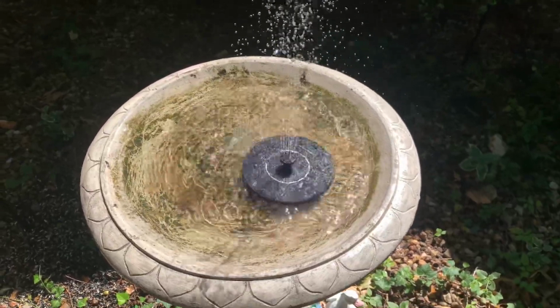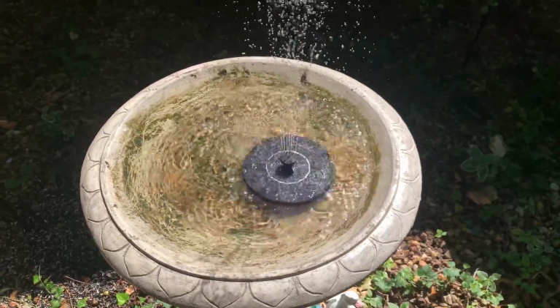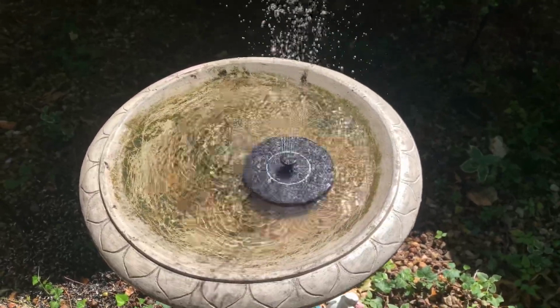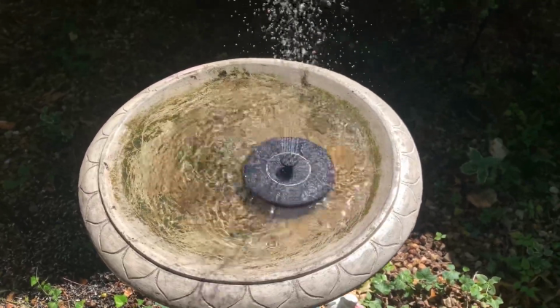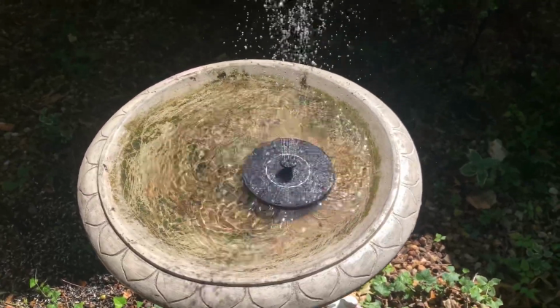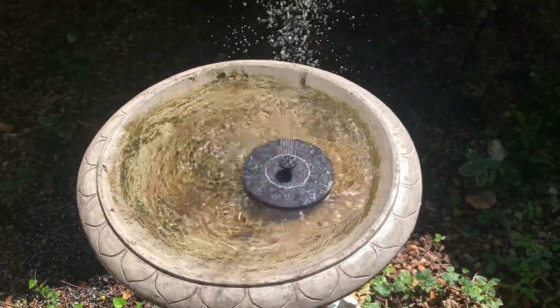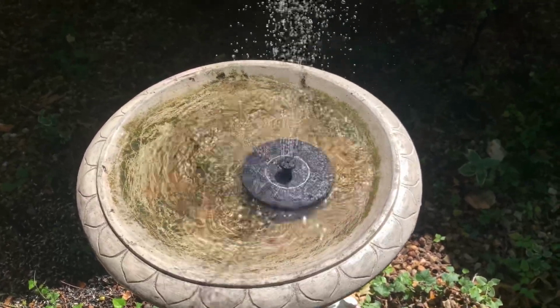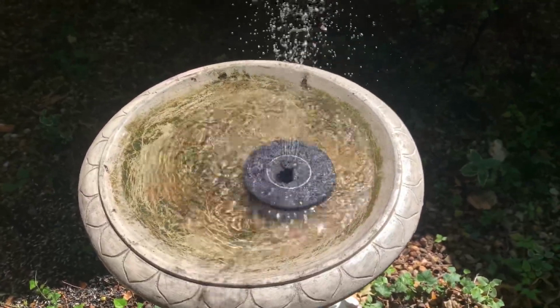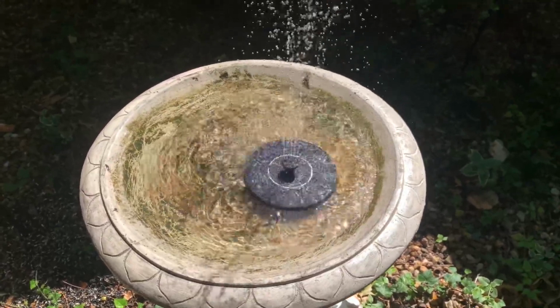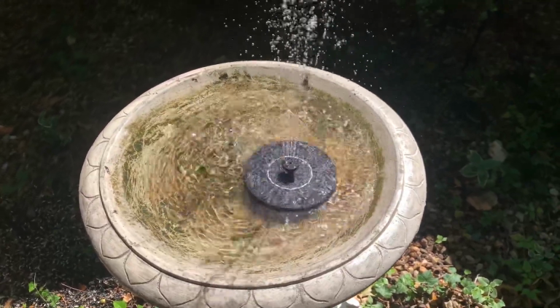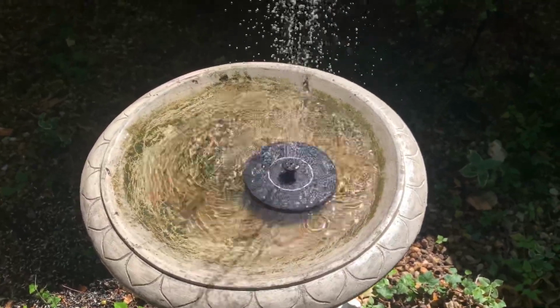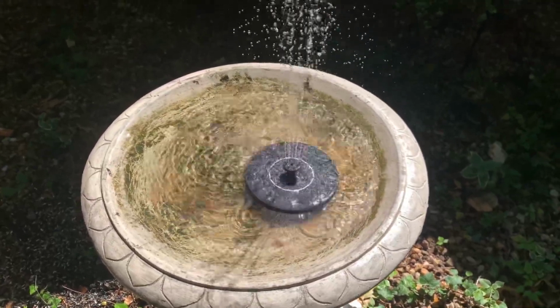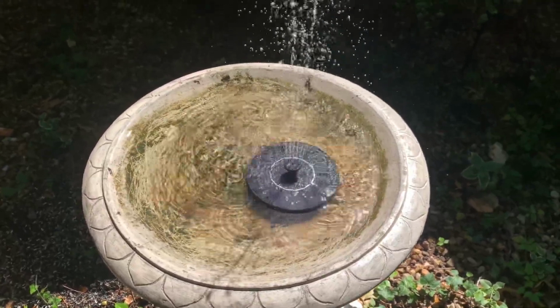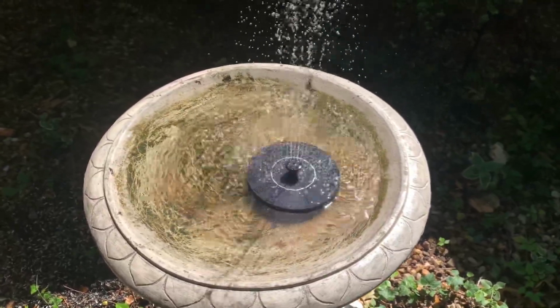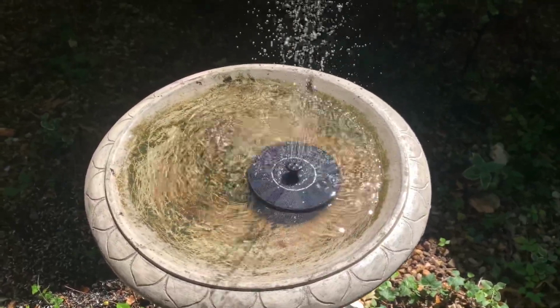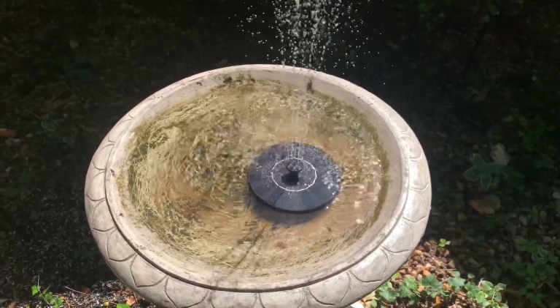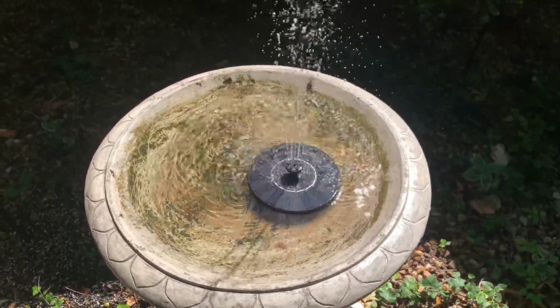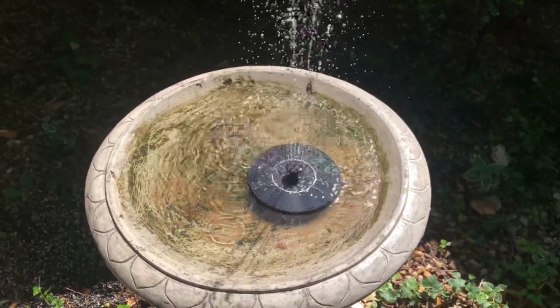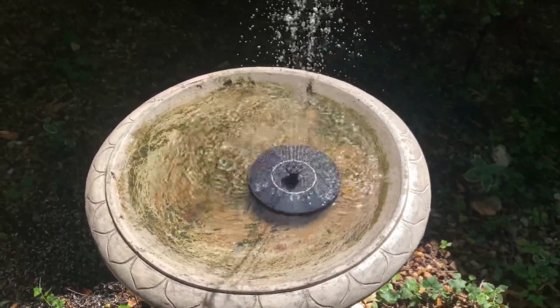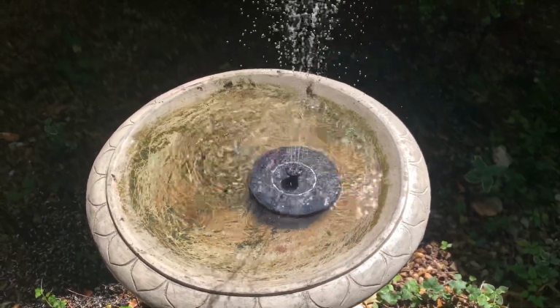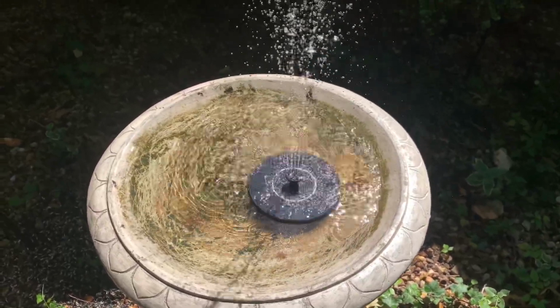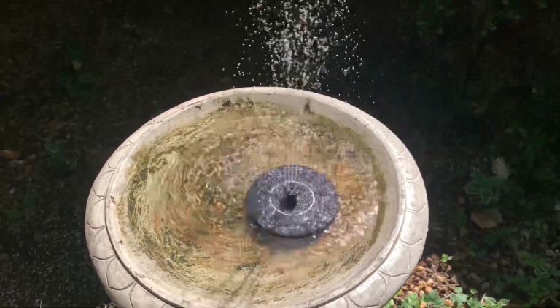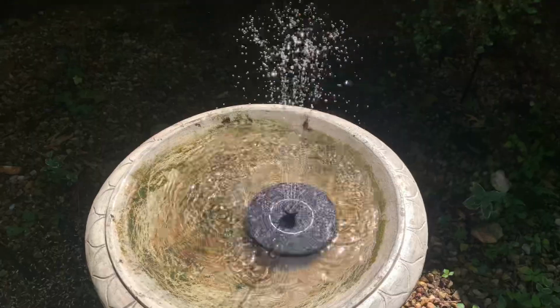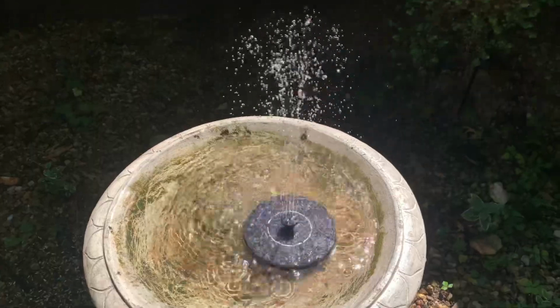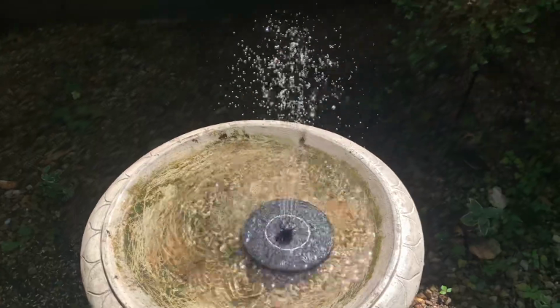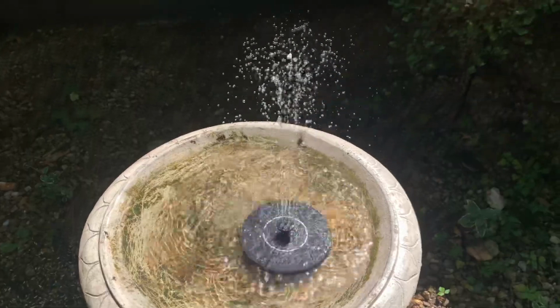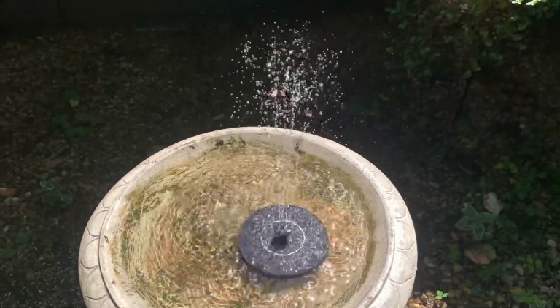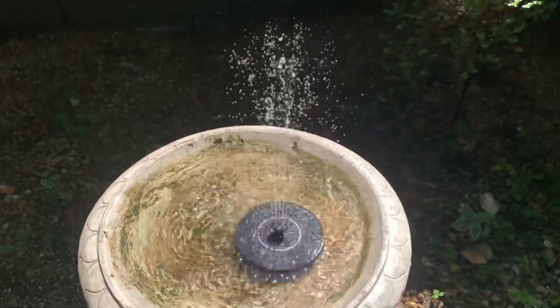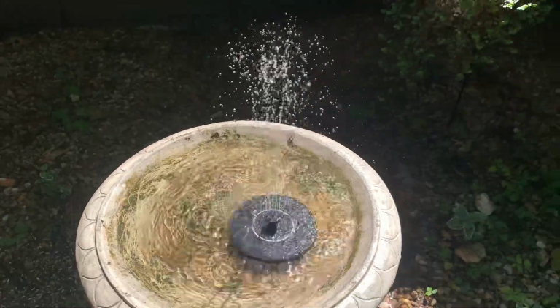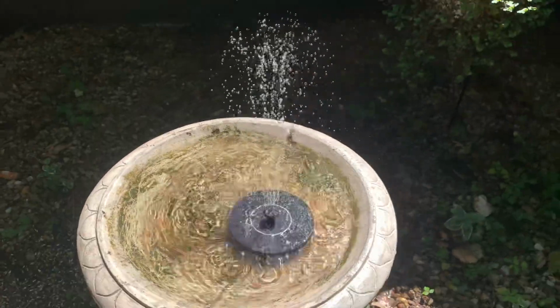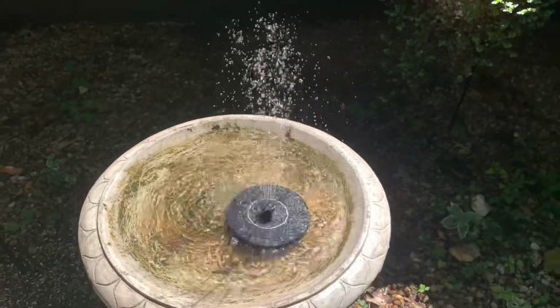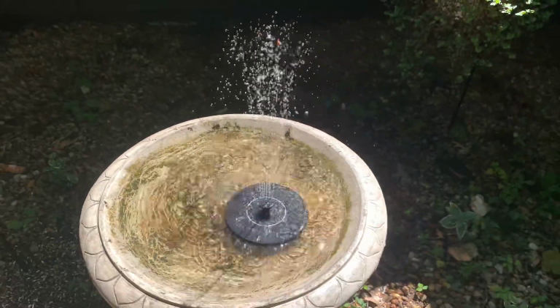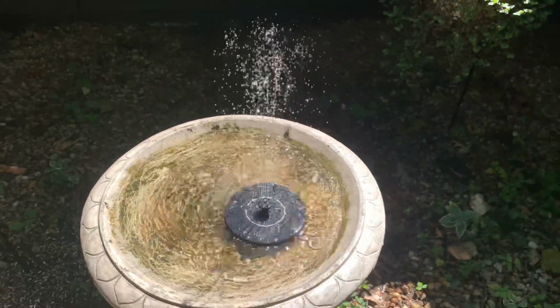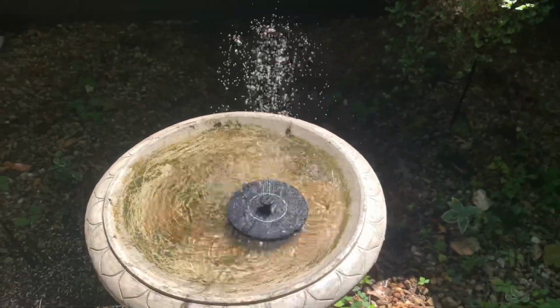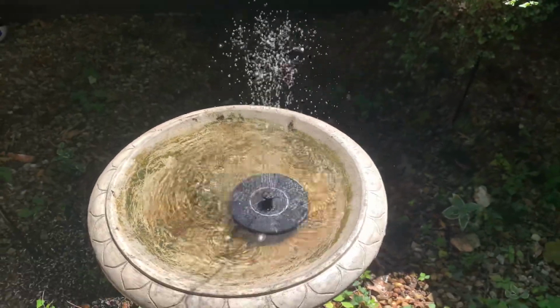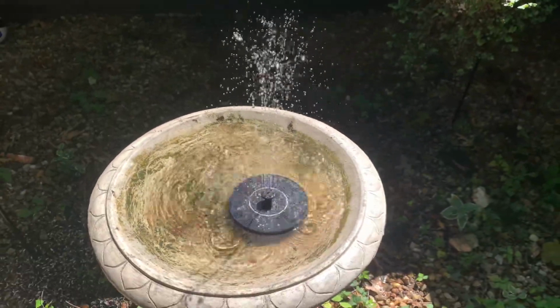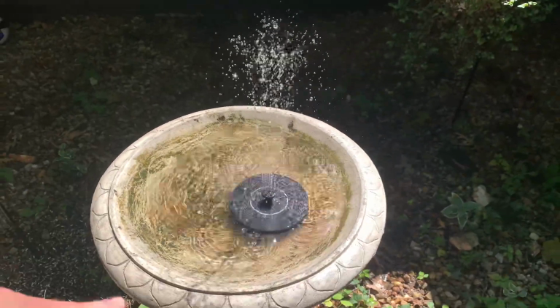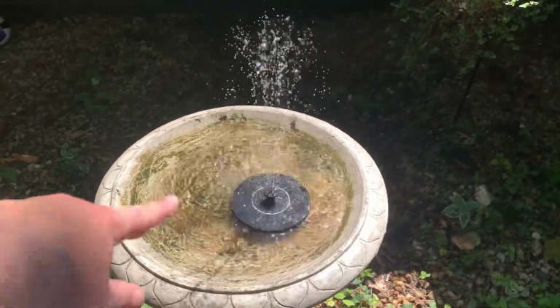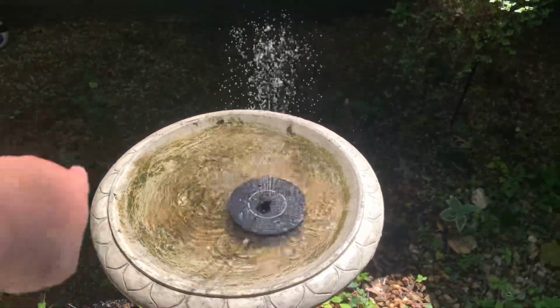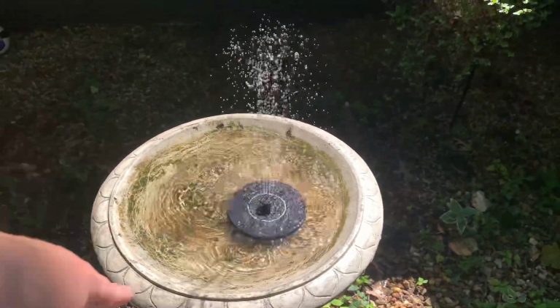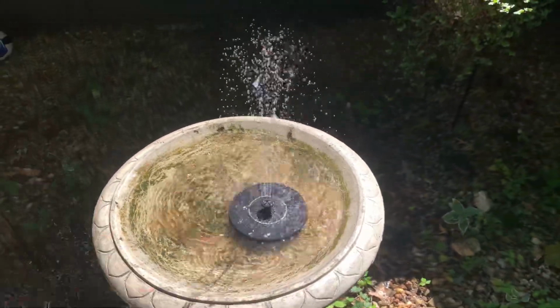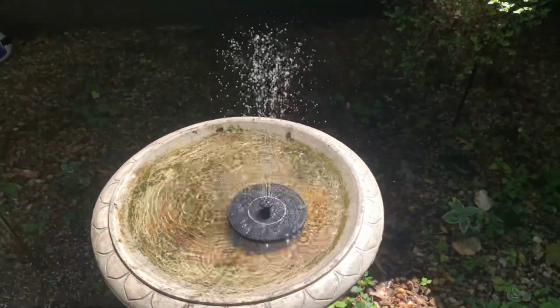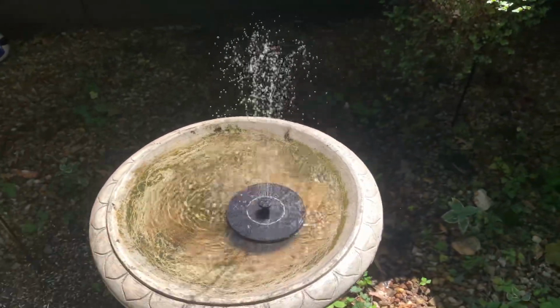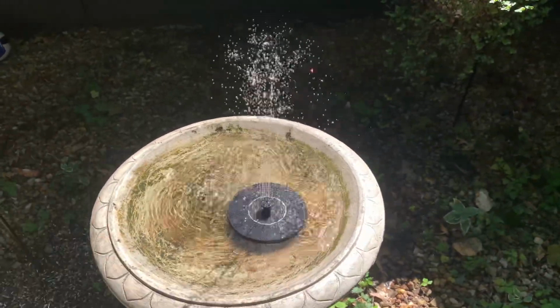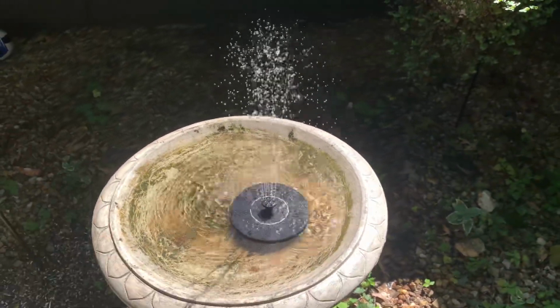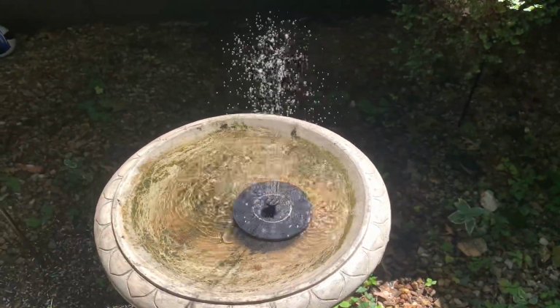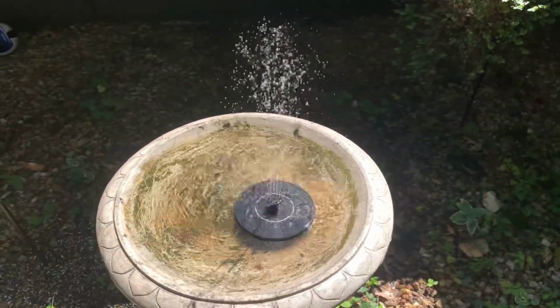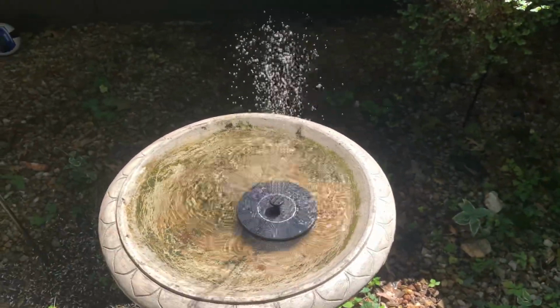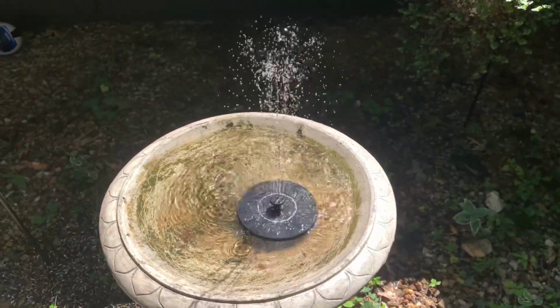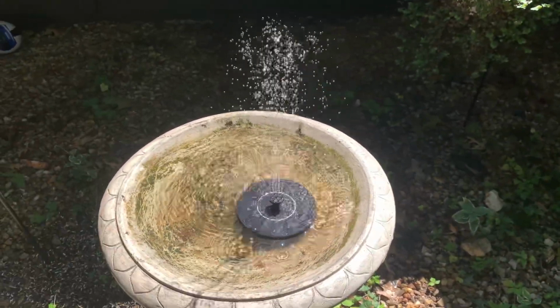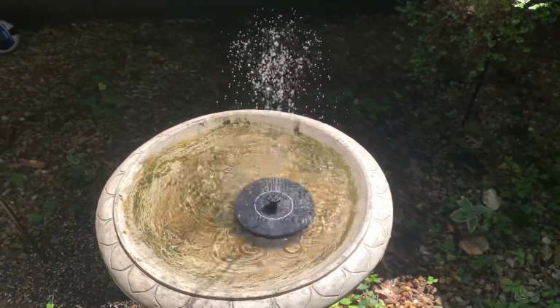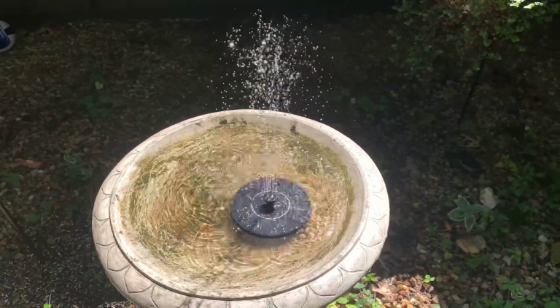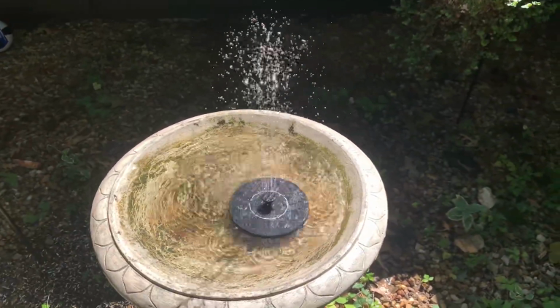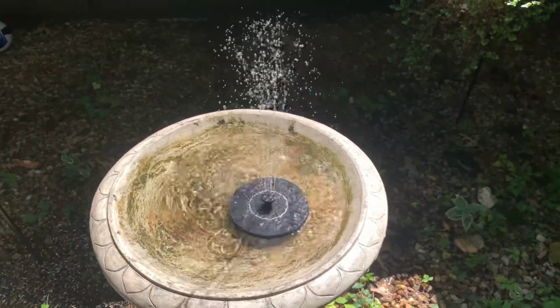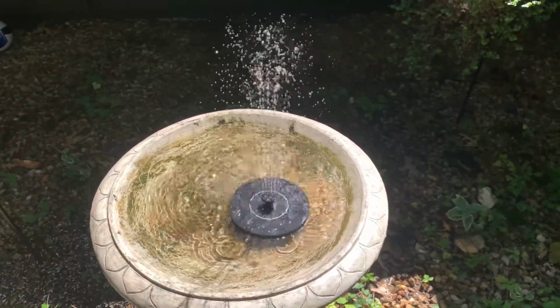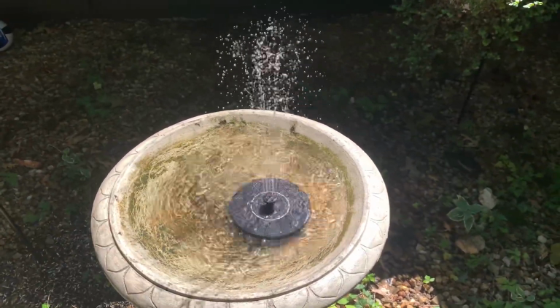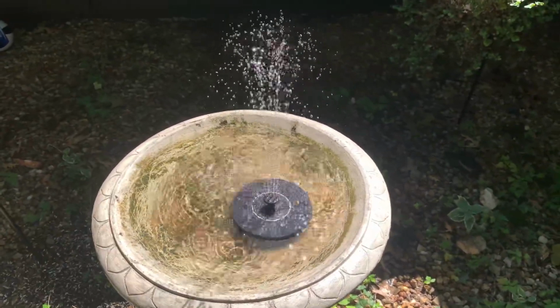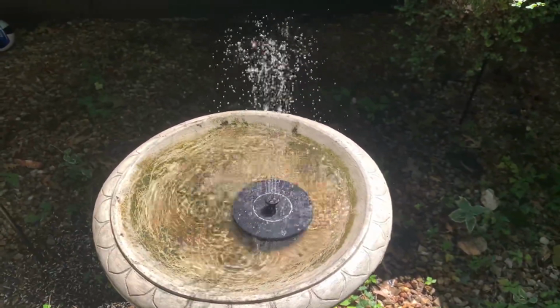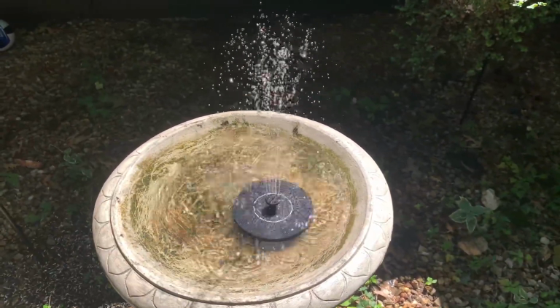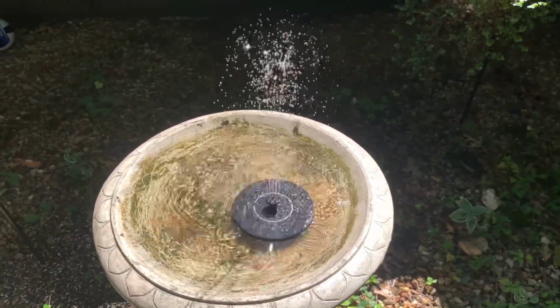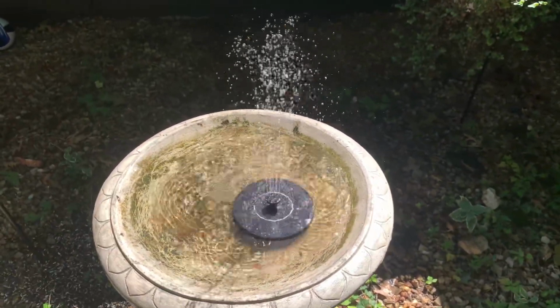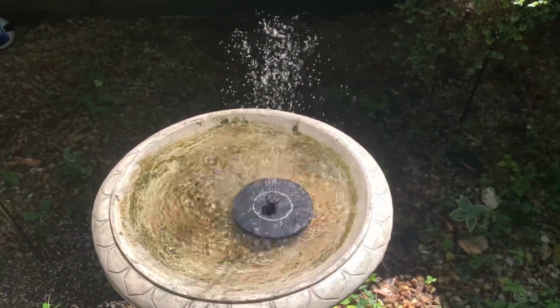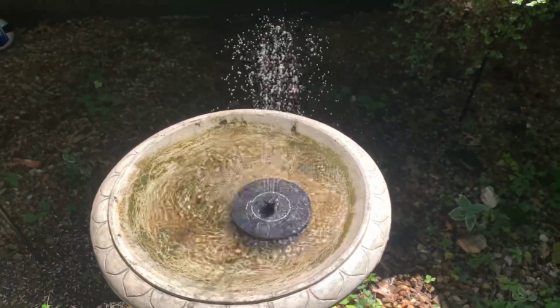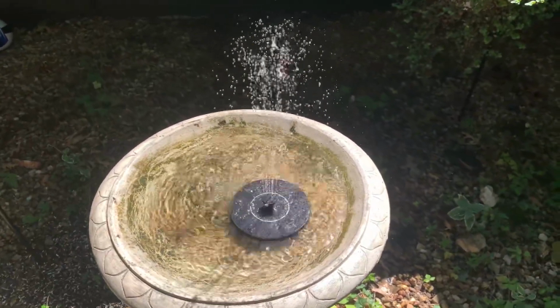Yeah, check this out — these are pretty cool. We like this one so far. We're going to clean this birdbath out now and make it look real nice.